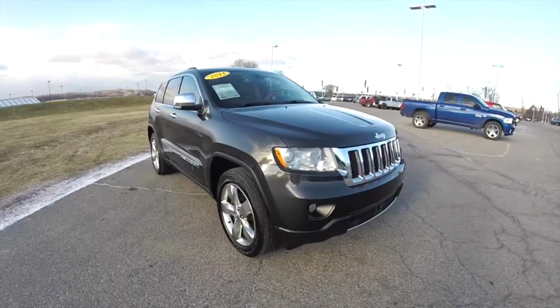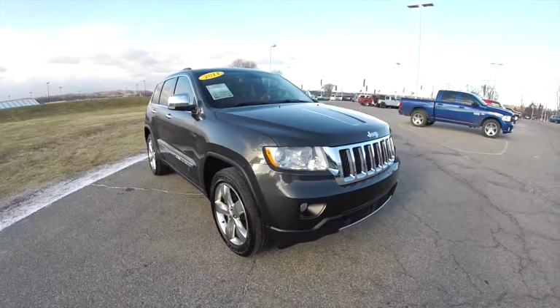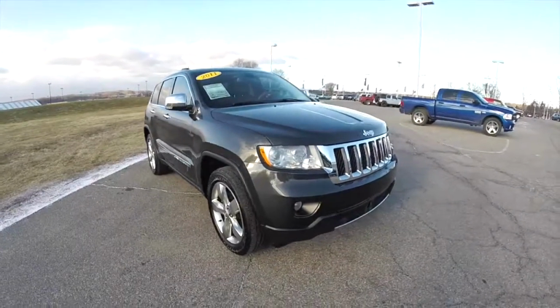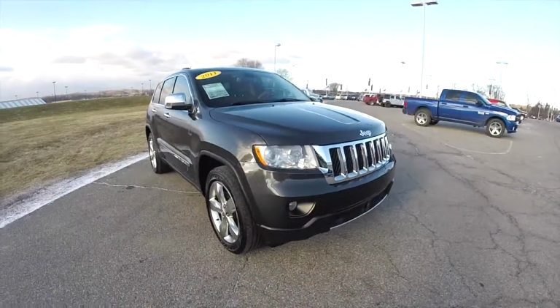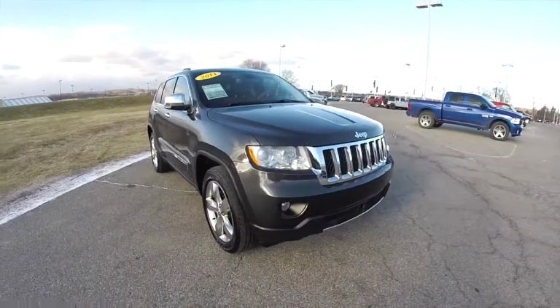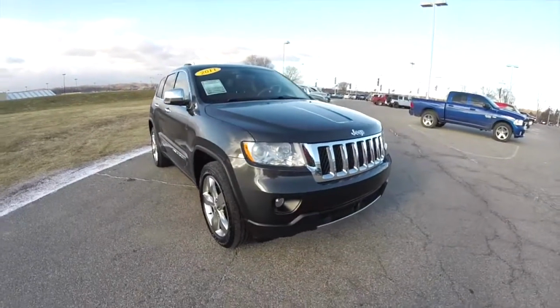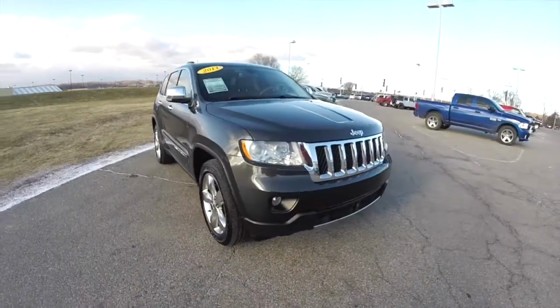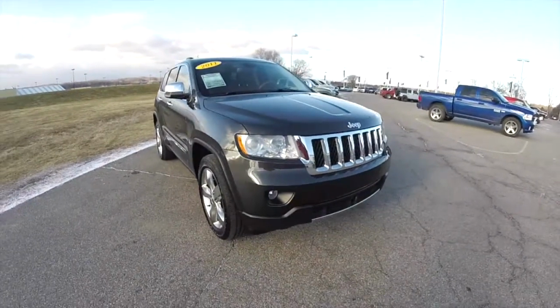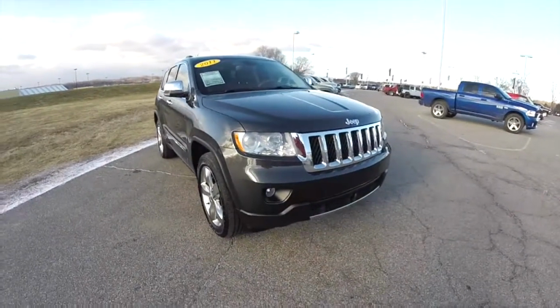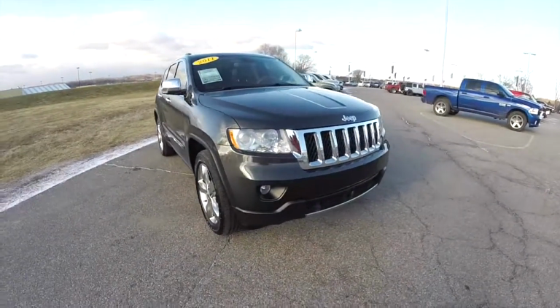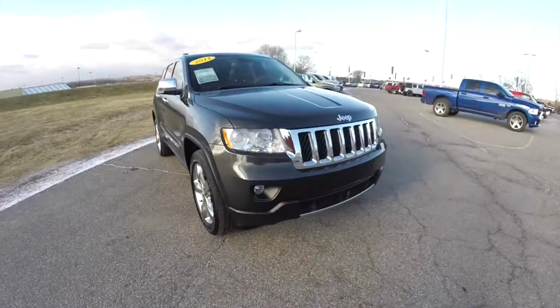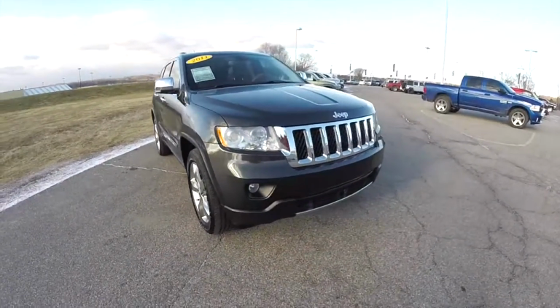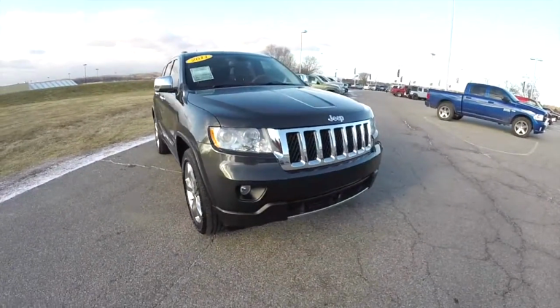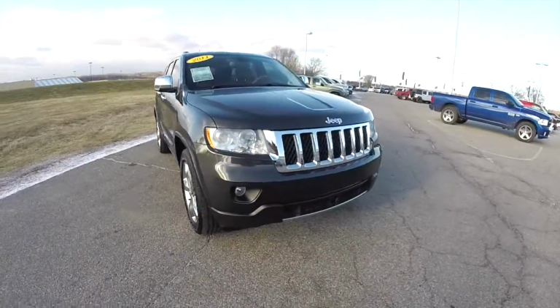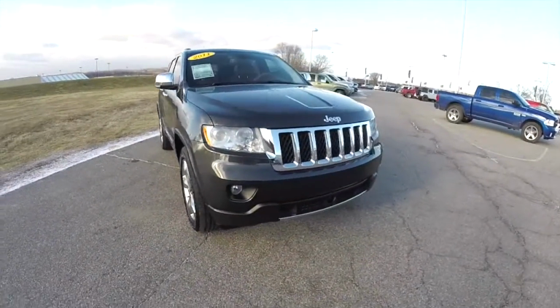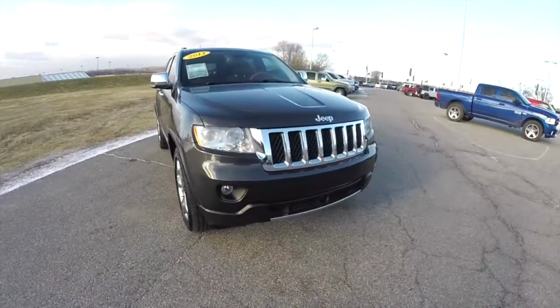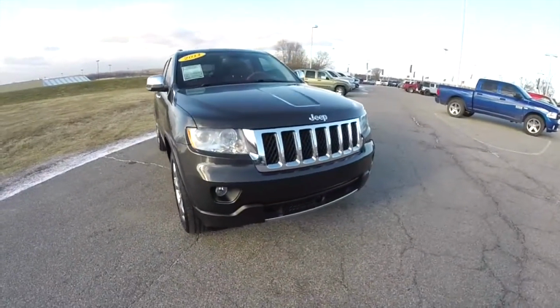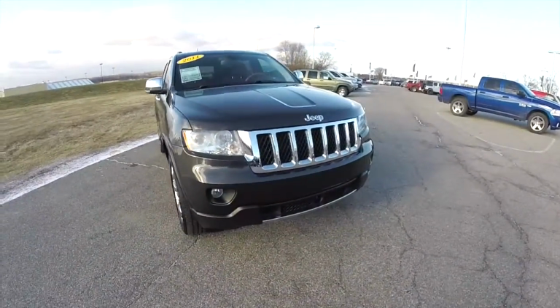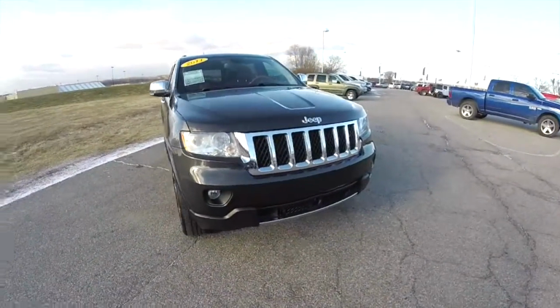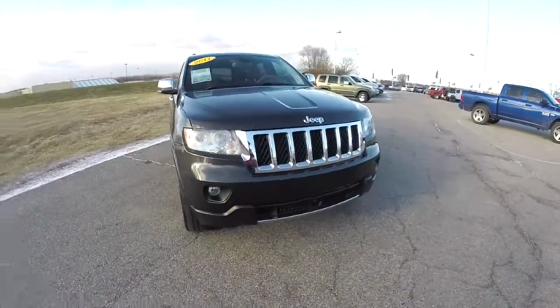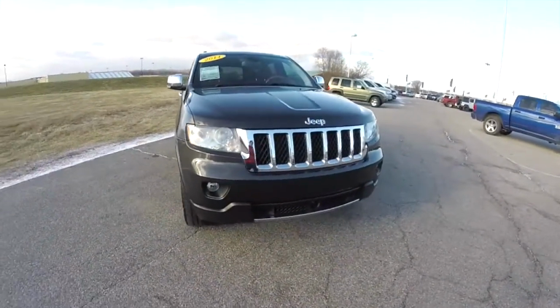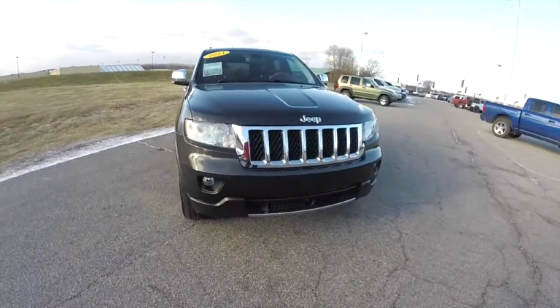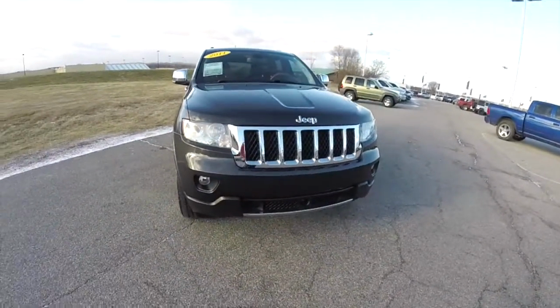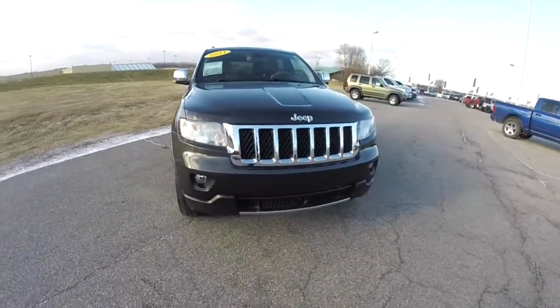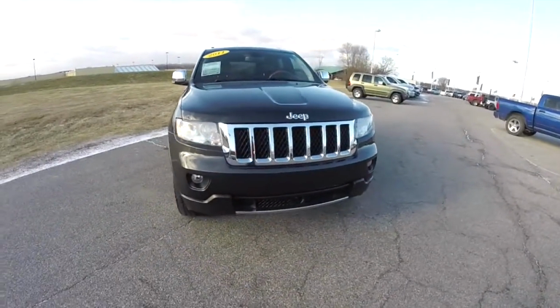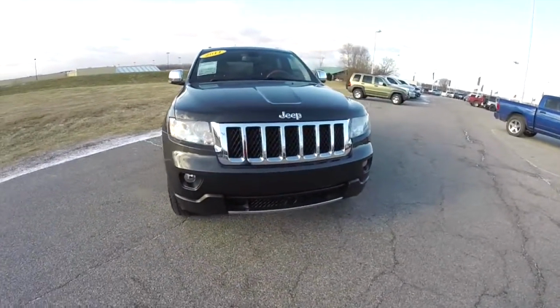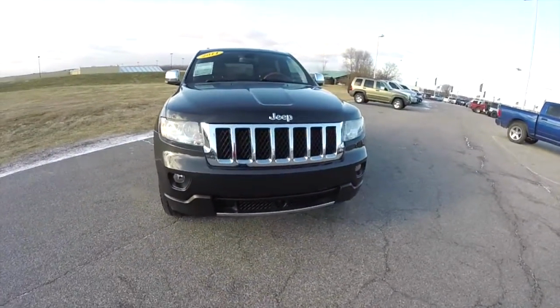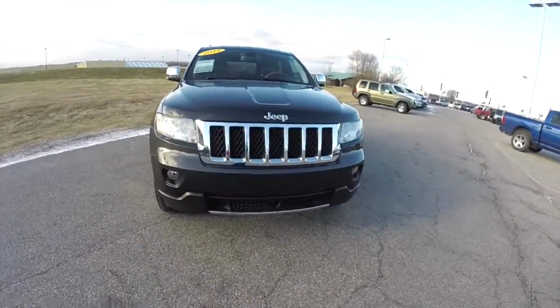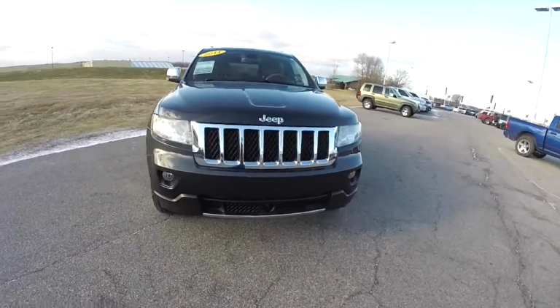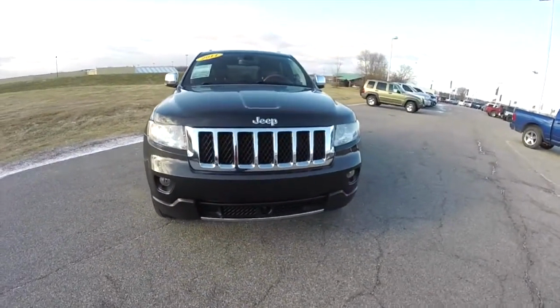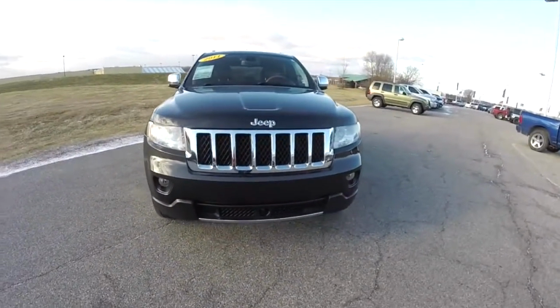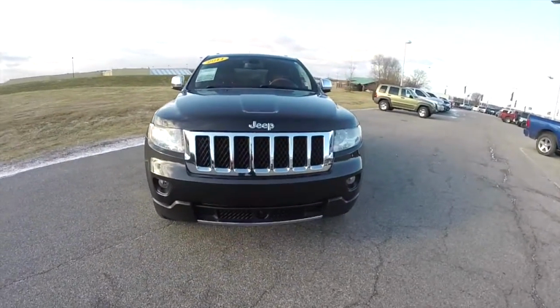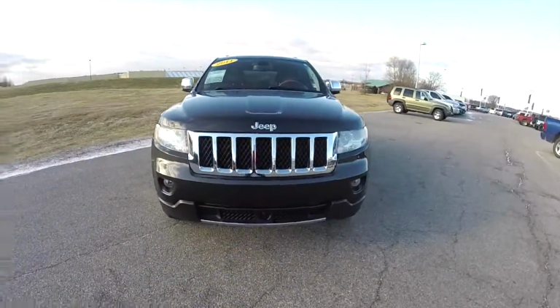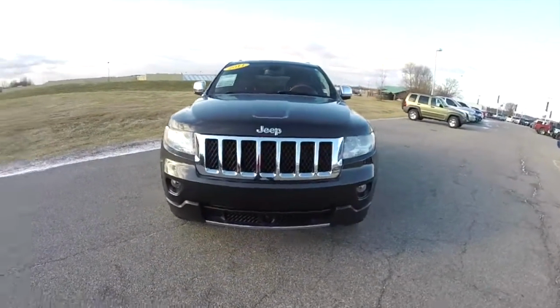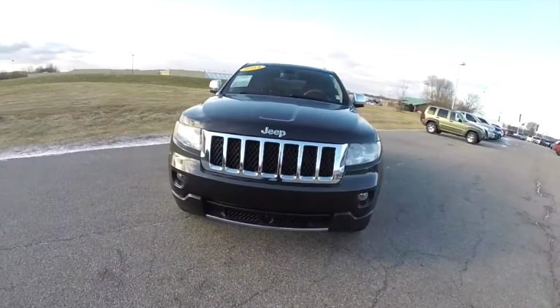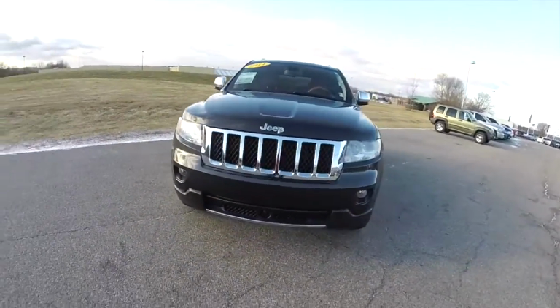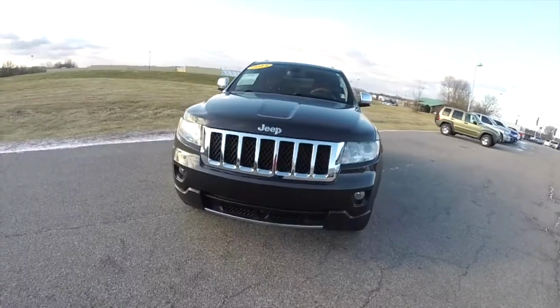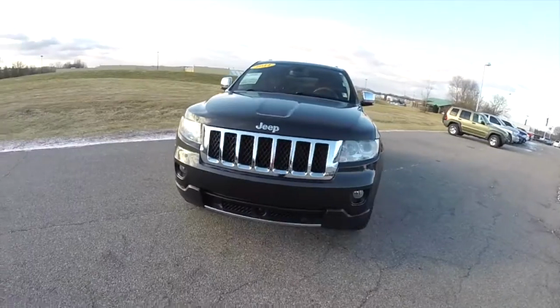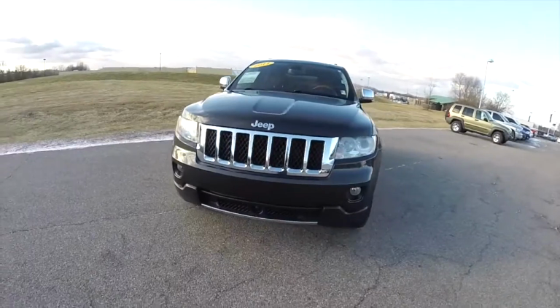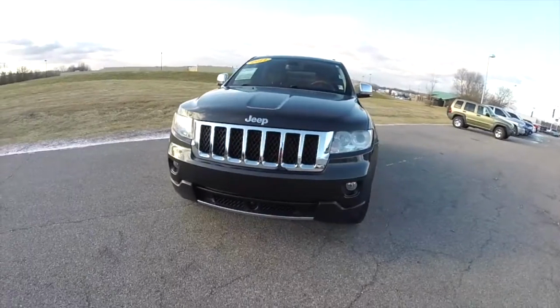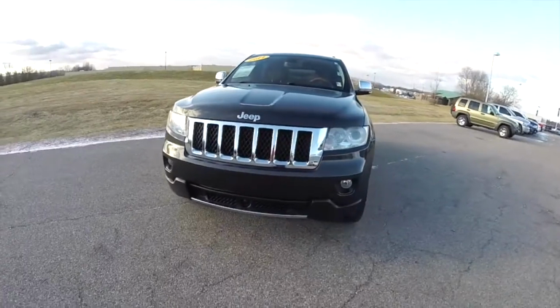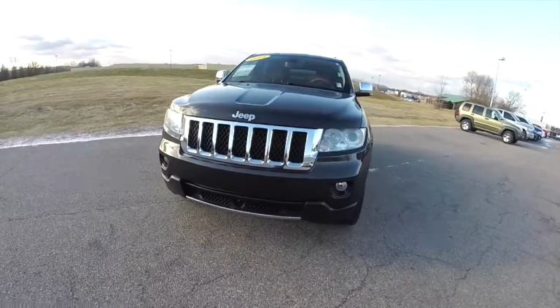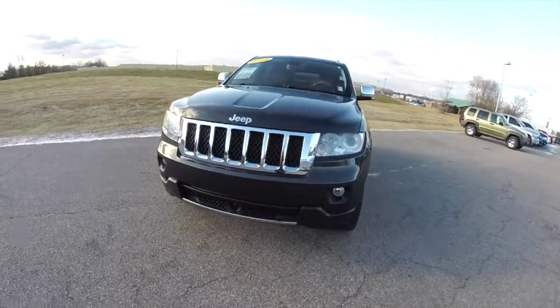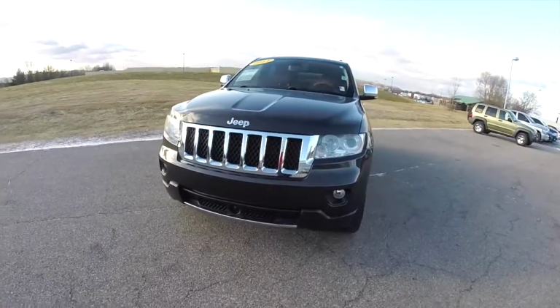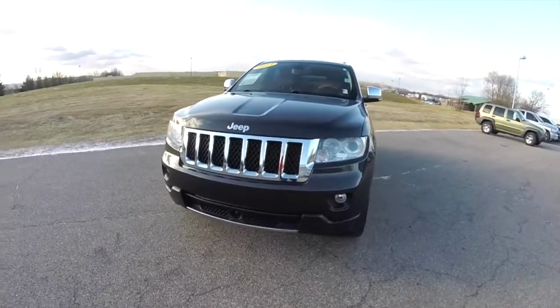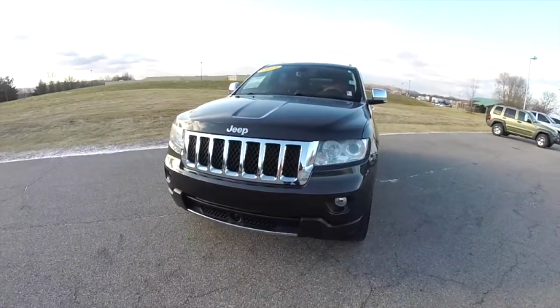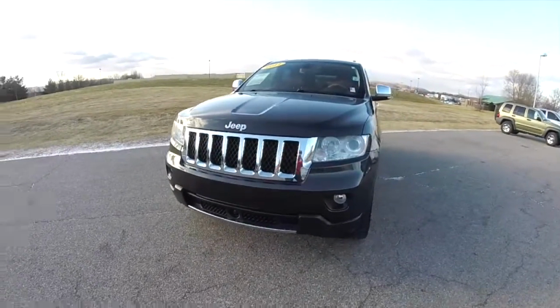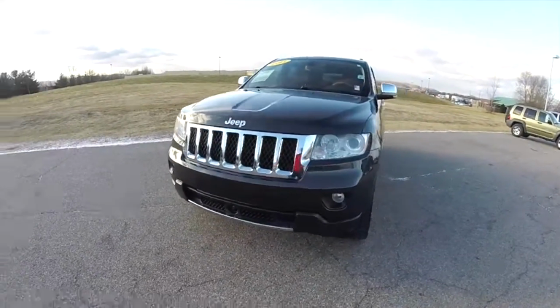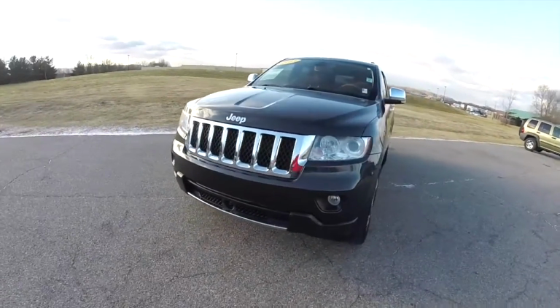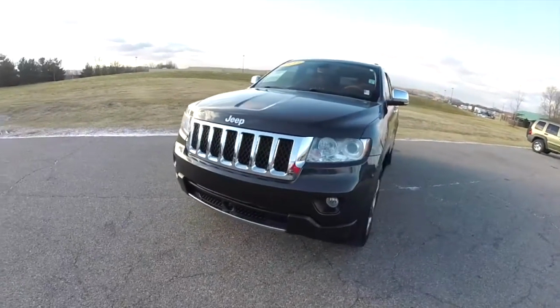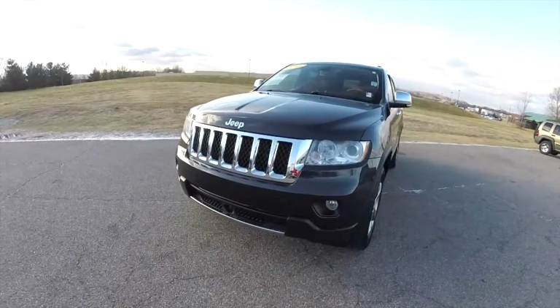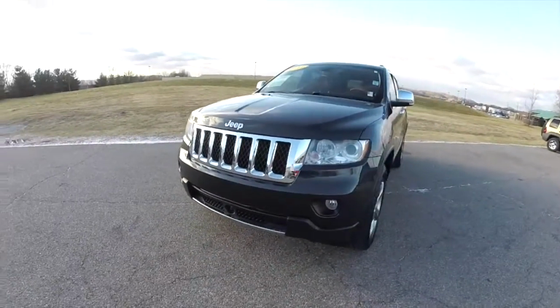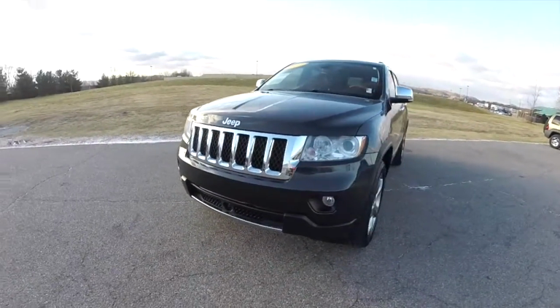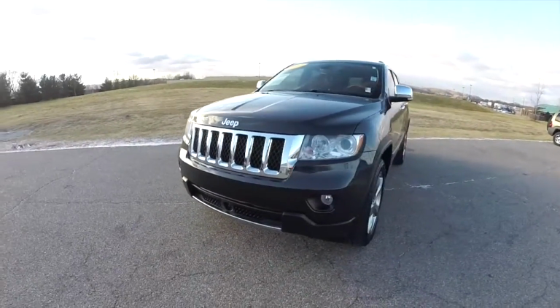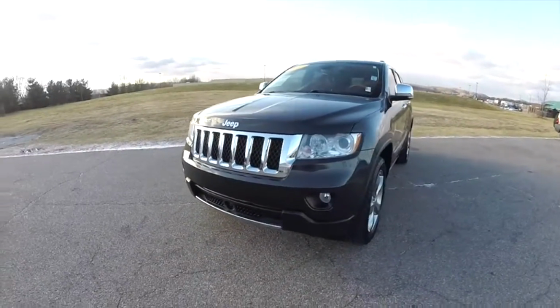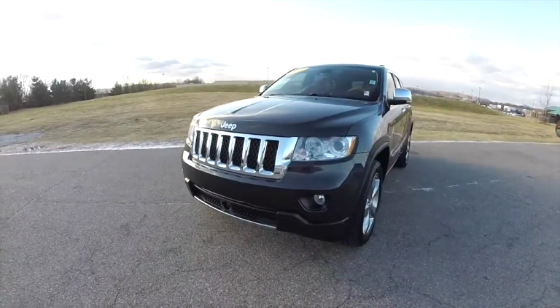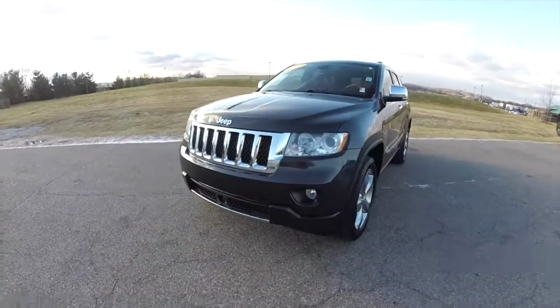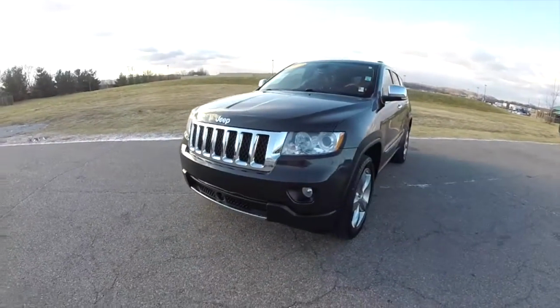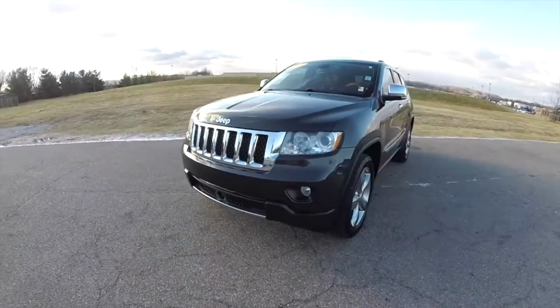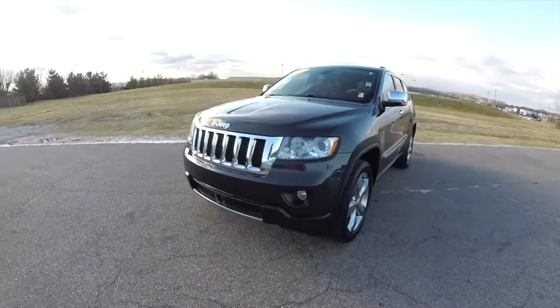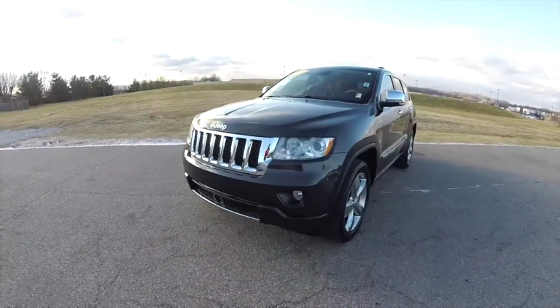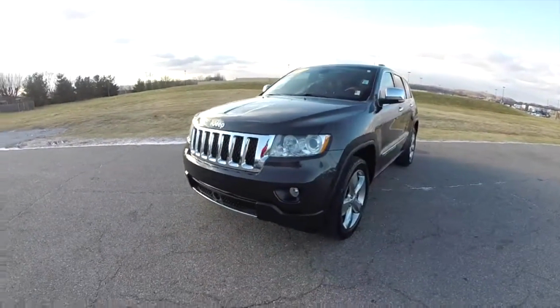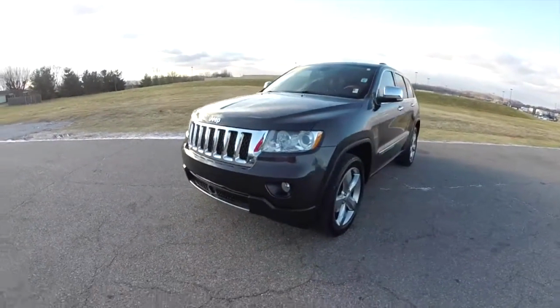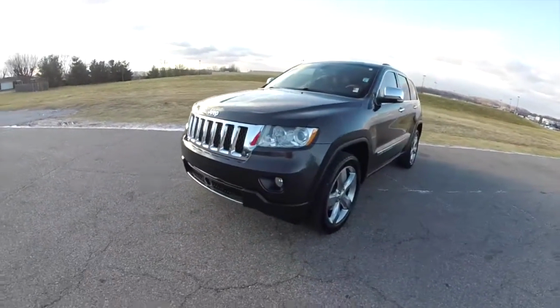Hello everyone. Today we're going to take a quick walk around look at this 2011 Jeep Grand Cherokee Overland Edition.